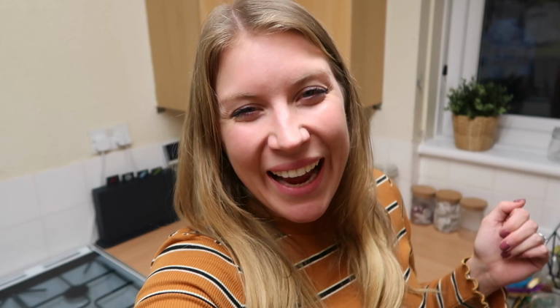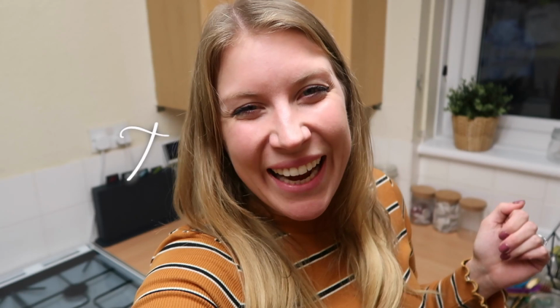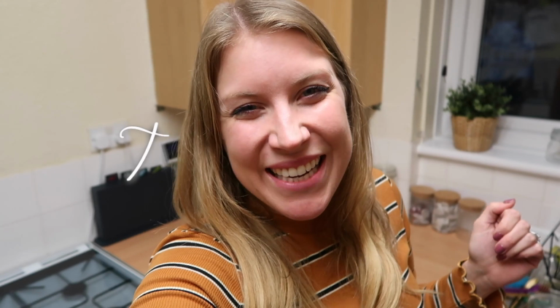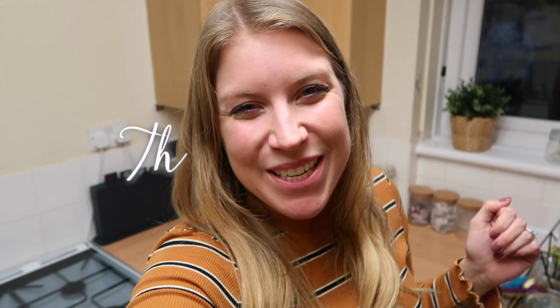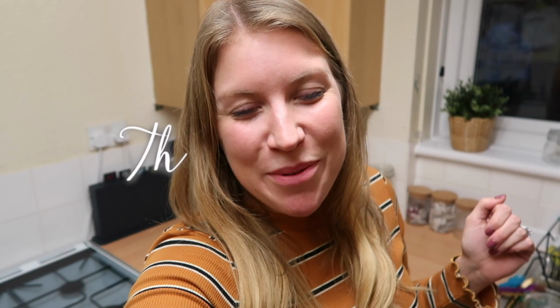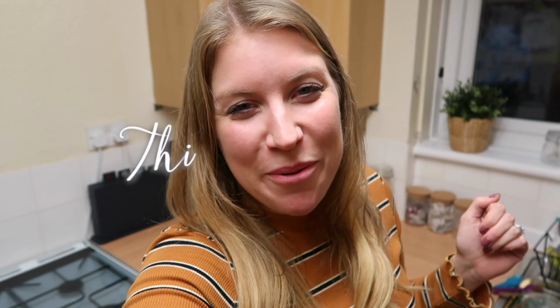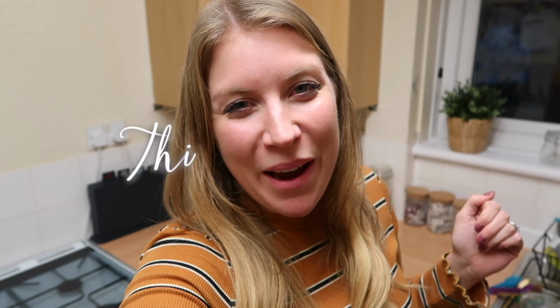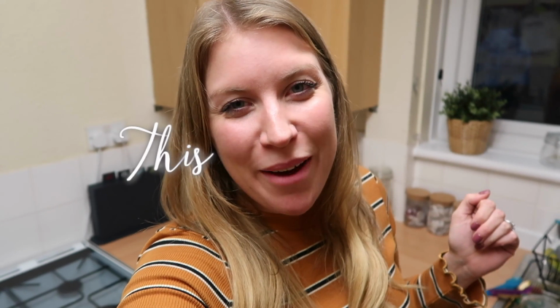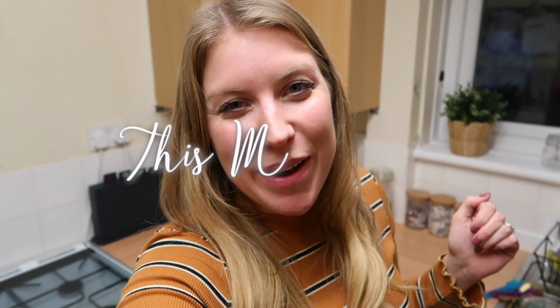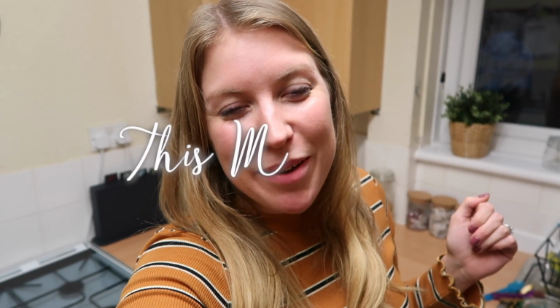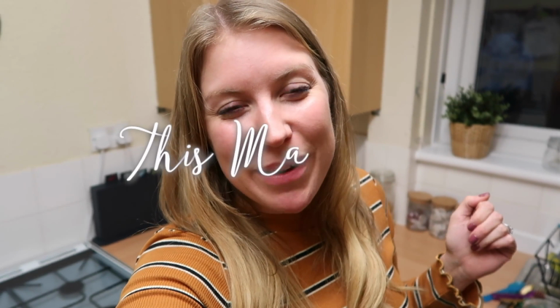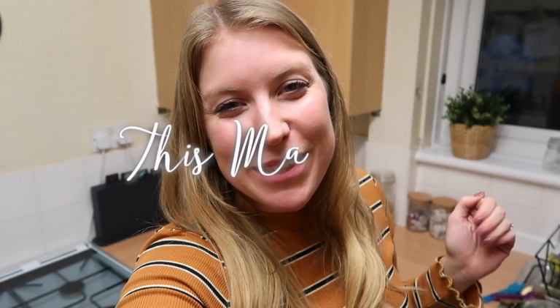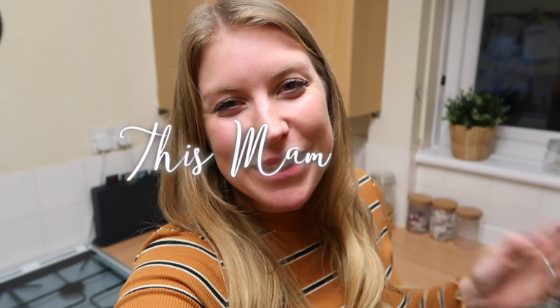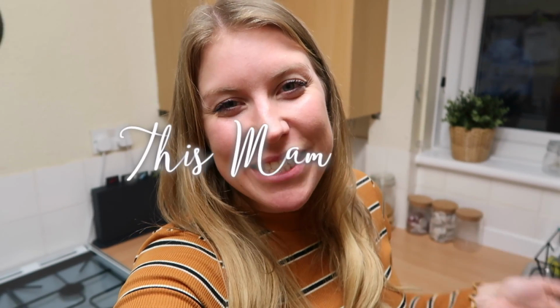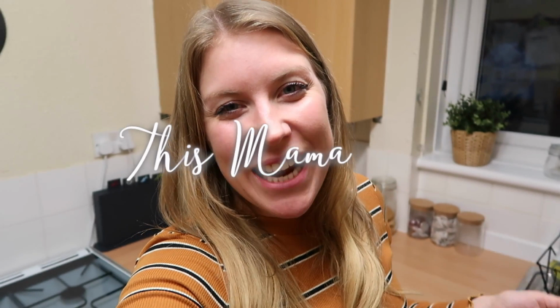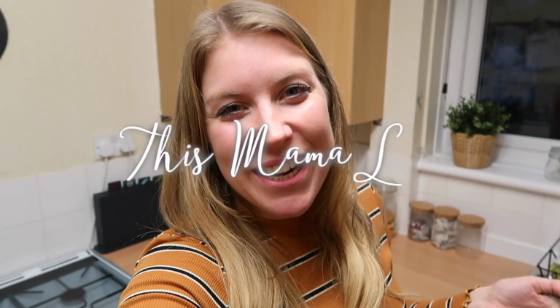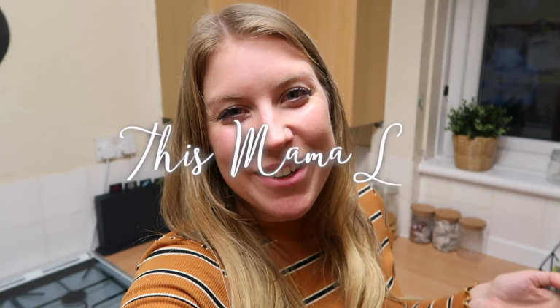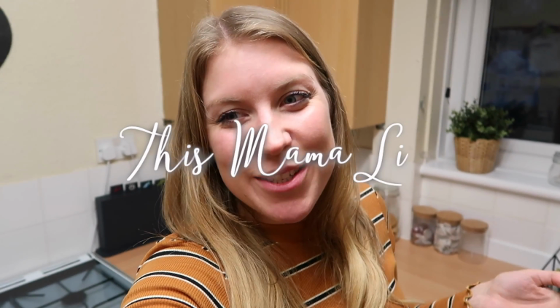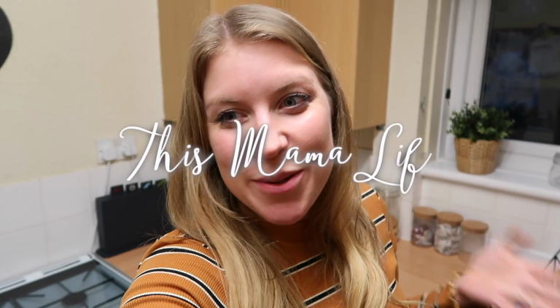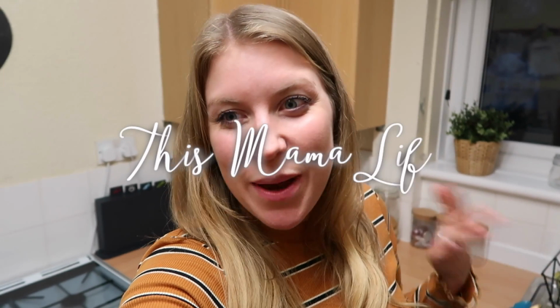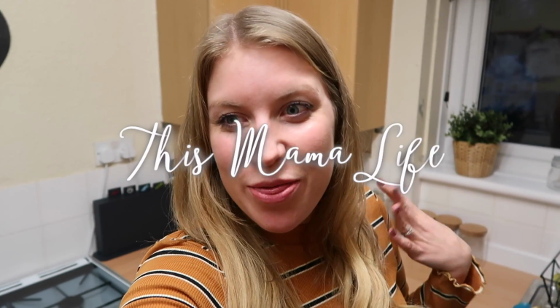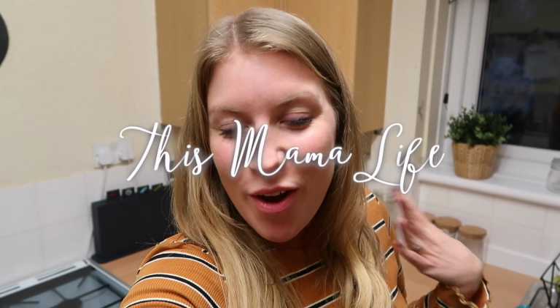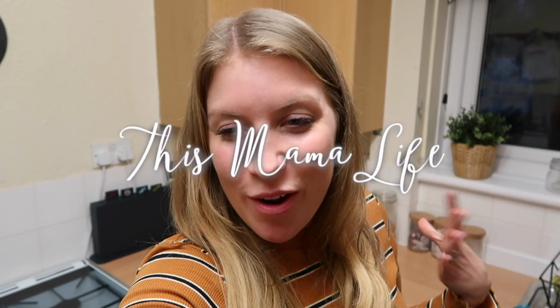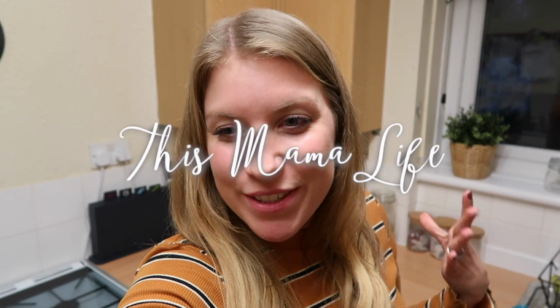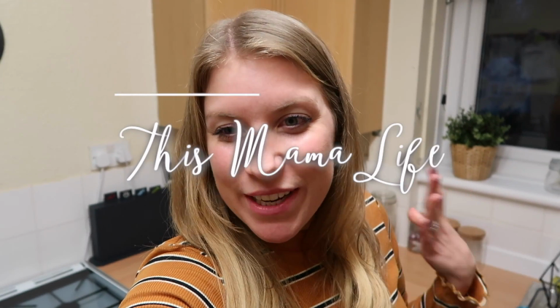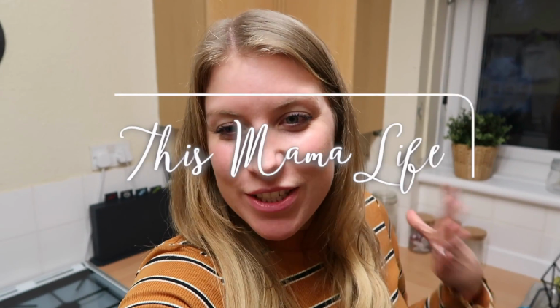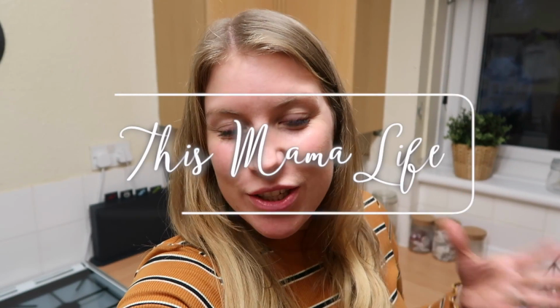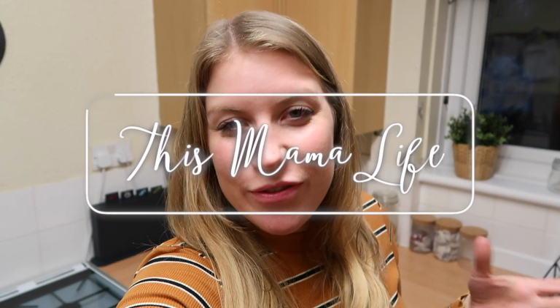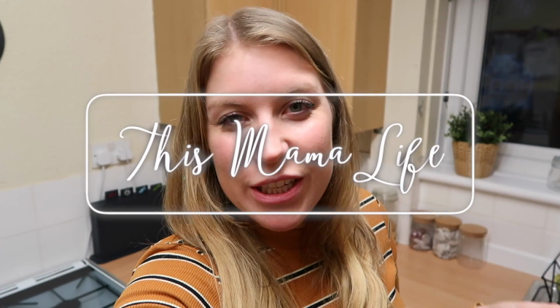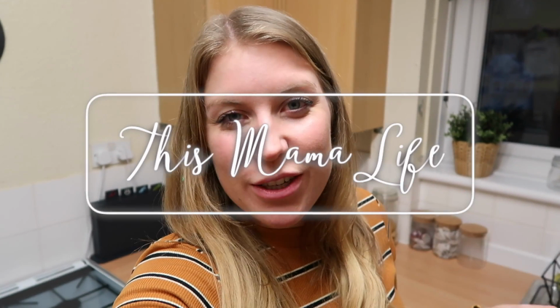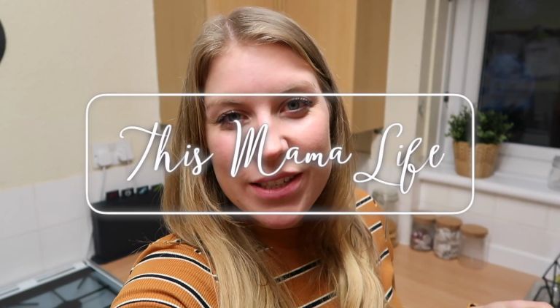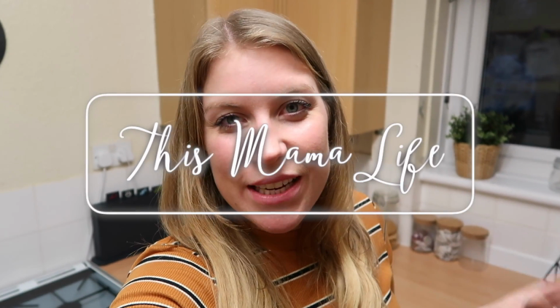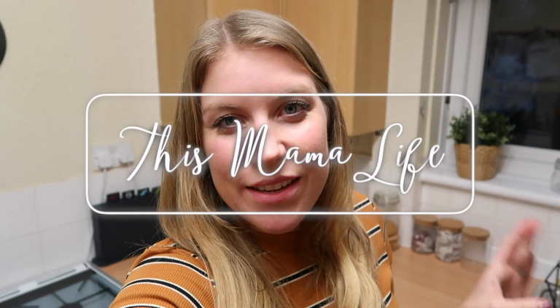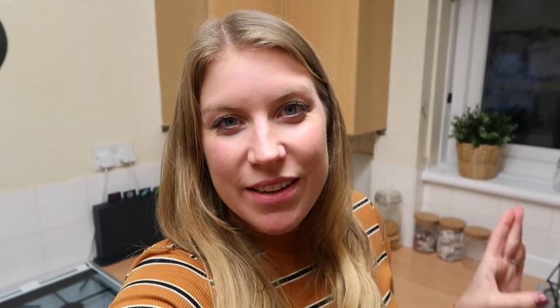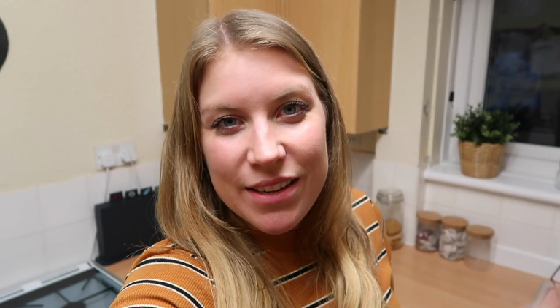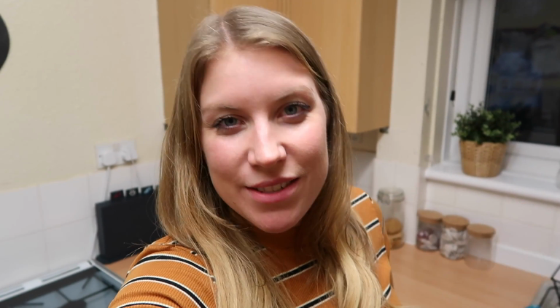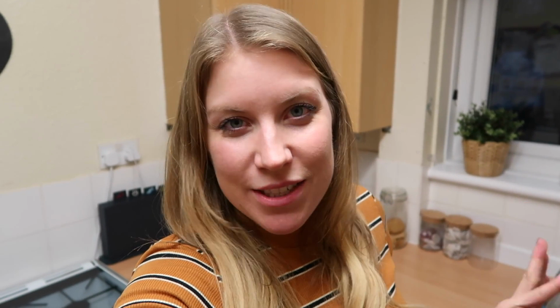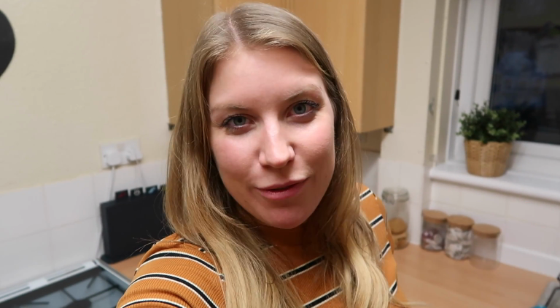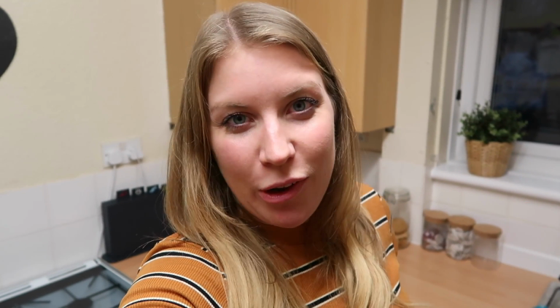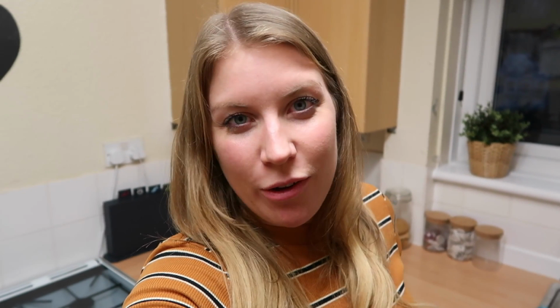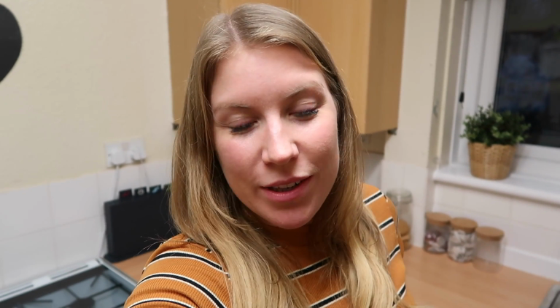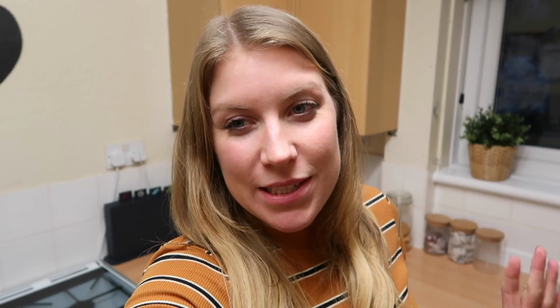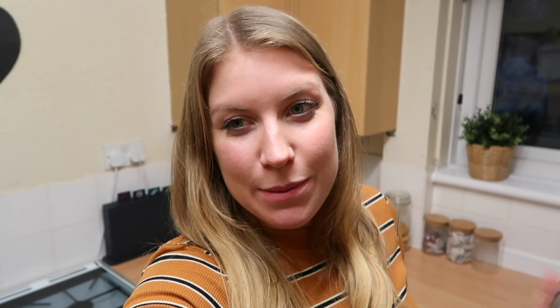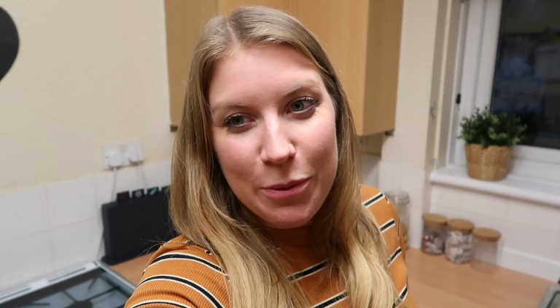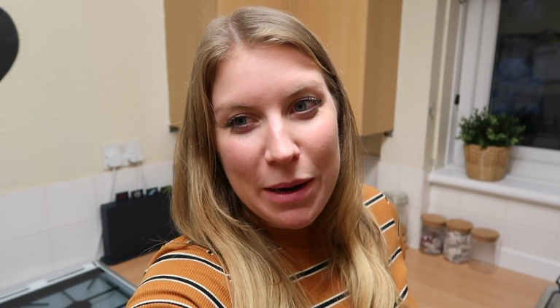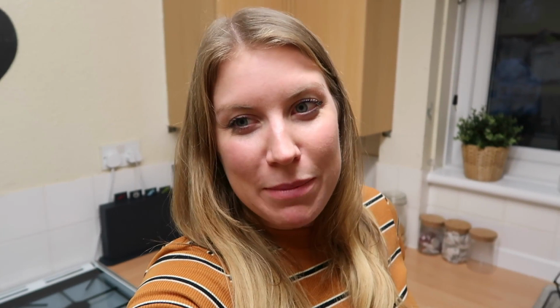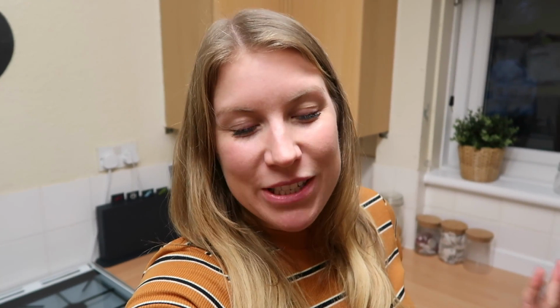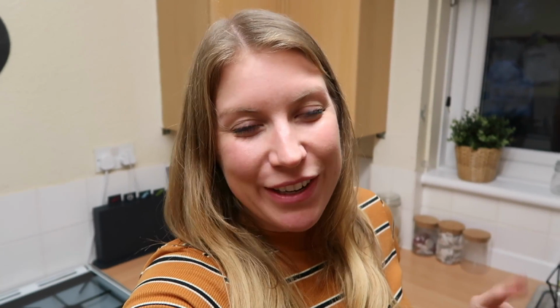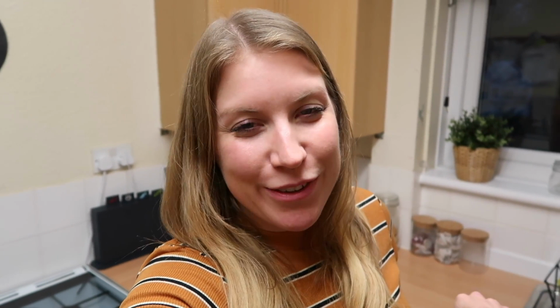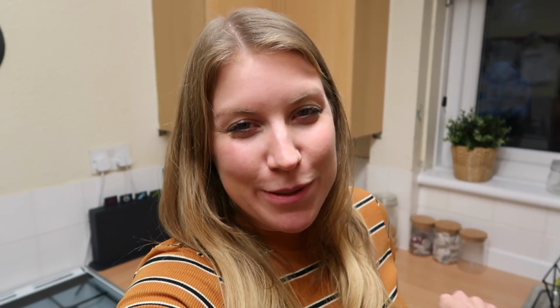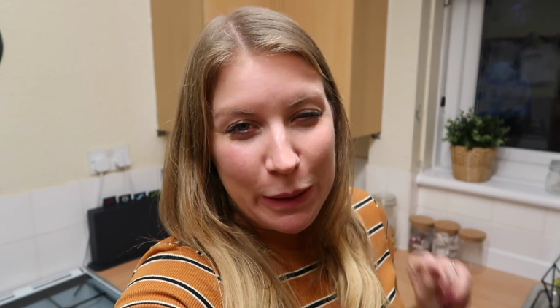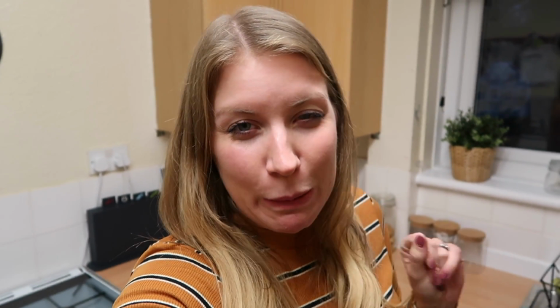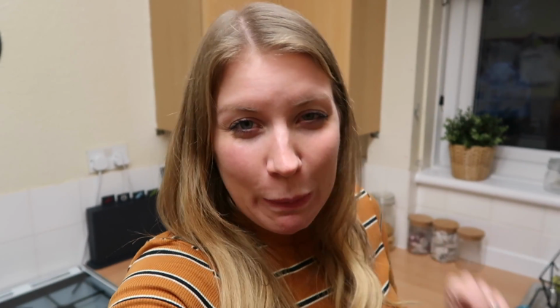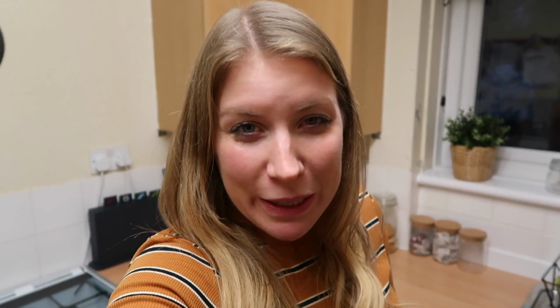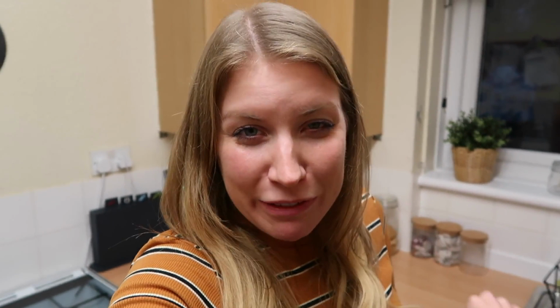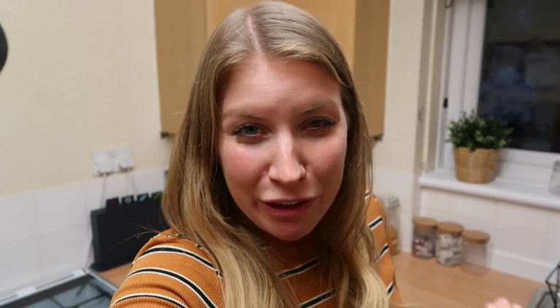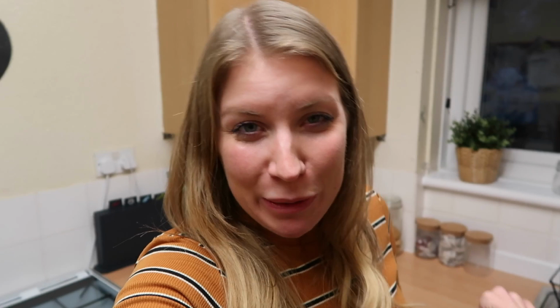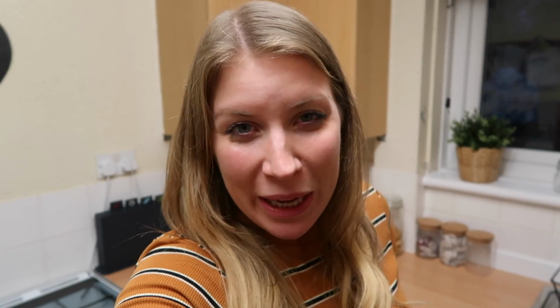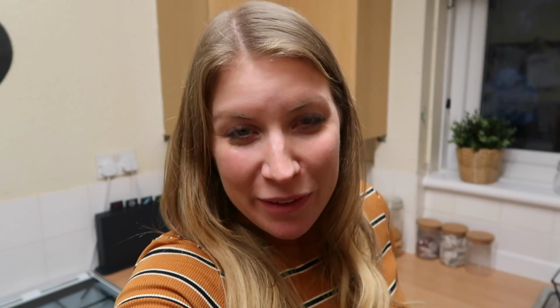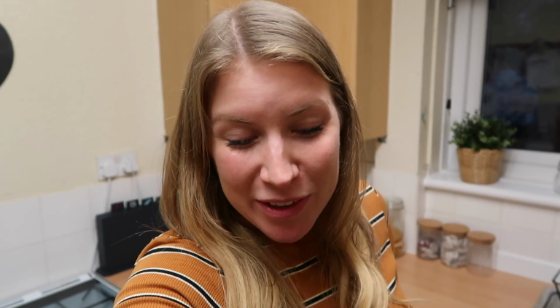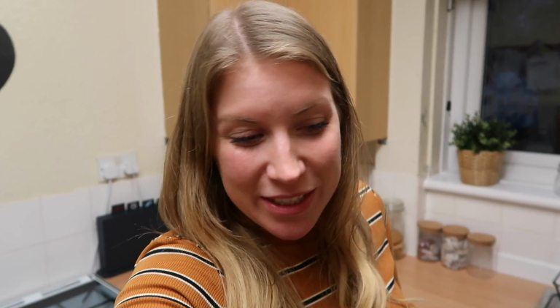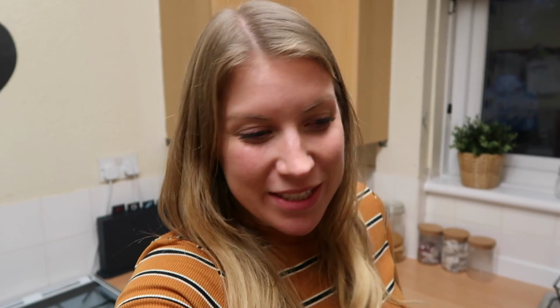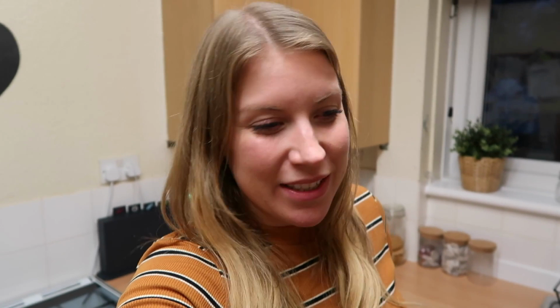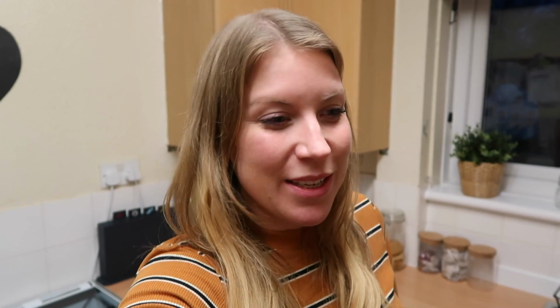Hi guys, hope you're well. Welcome back to my channel. So I thought I'd do a video today that isn't a vlog because I'm aware my channel has been quite vlog heavy recently.